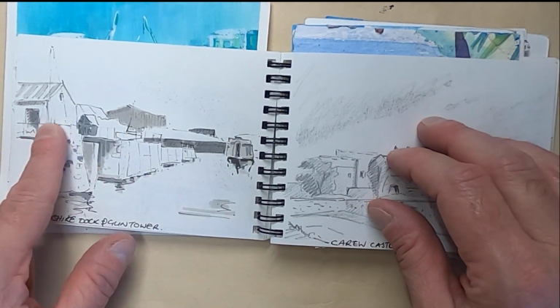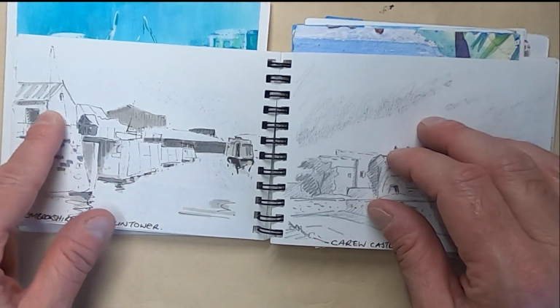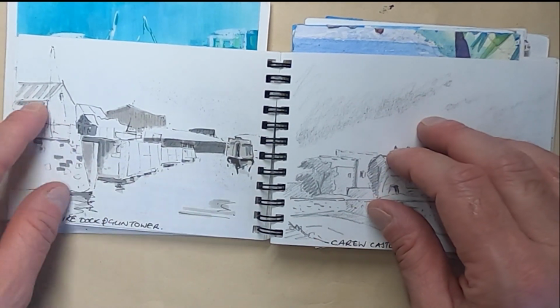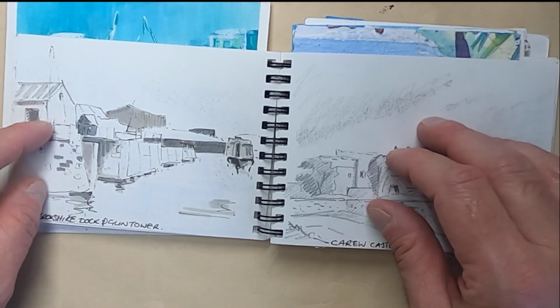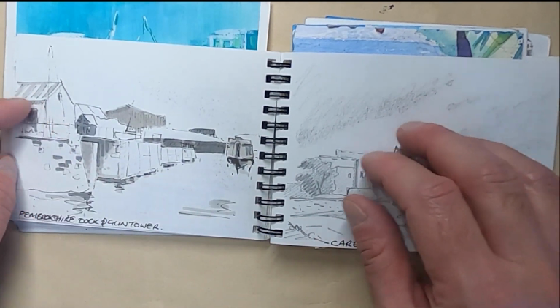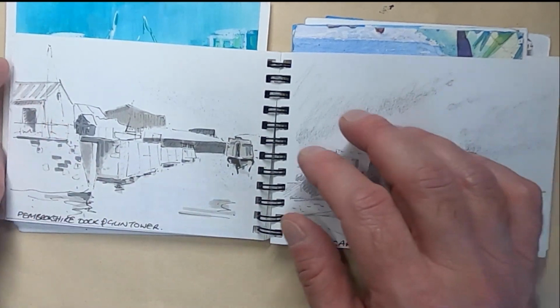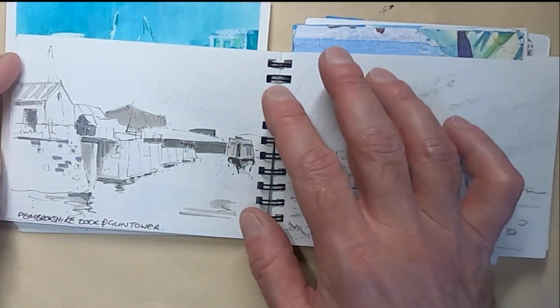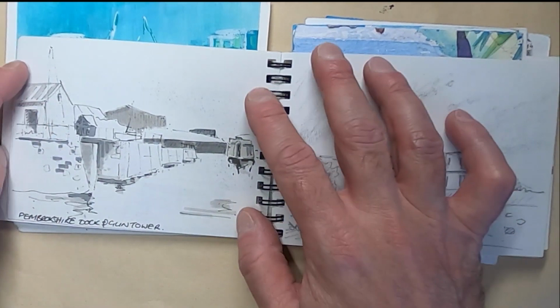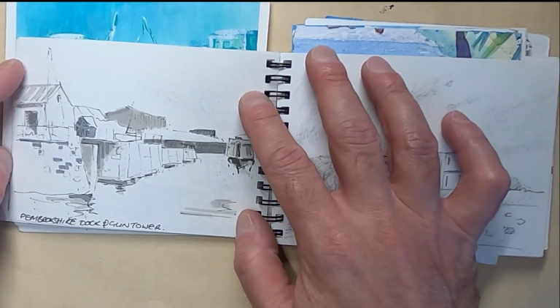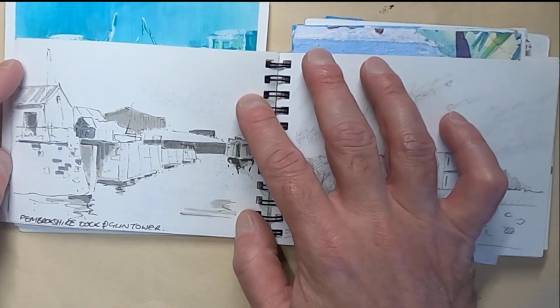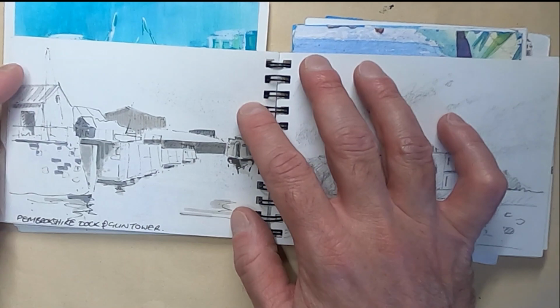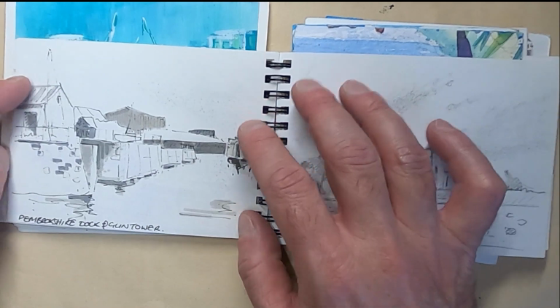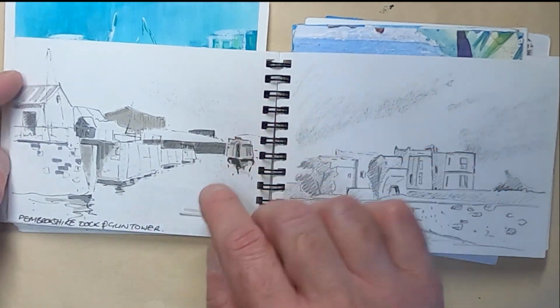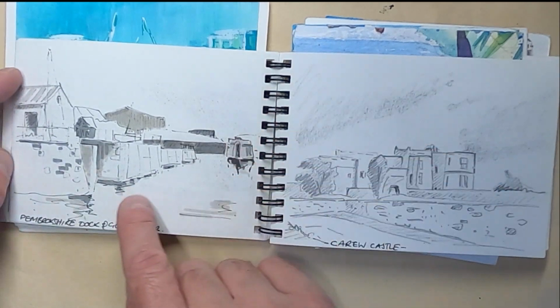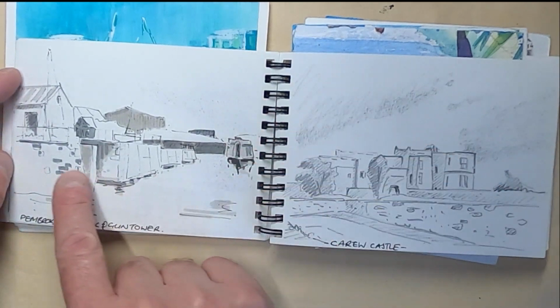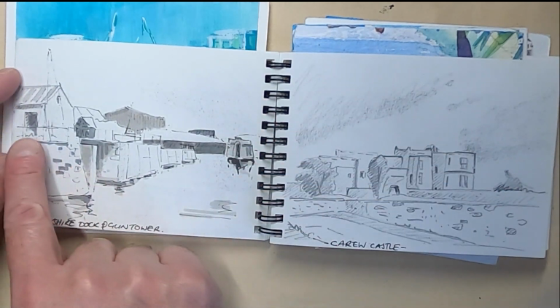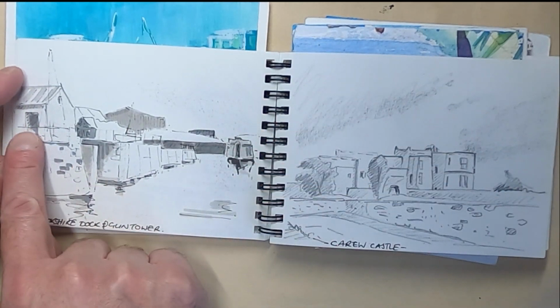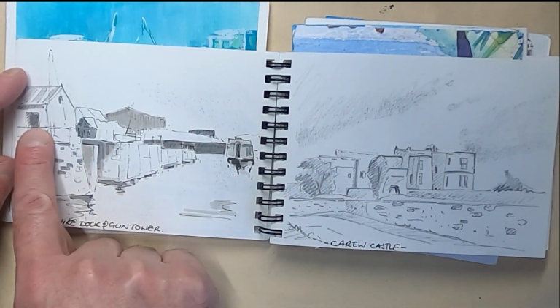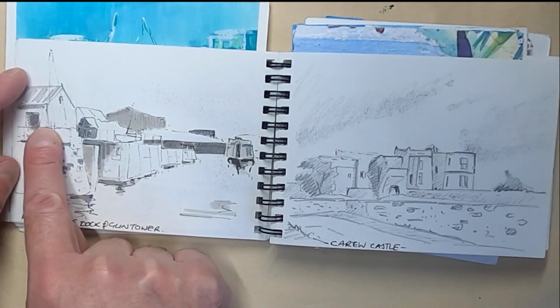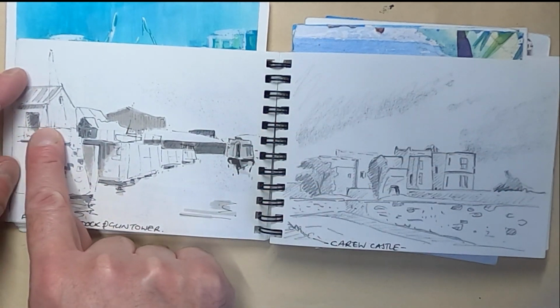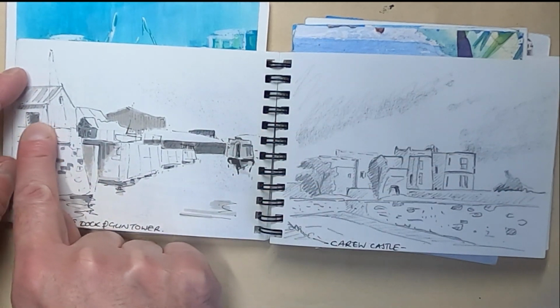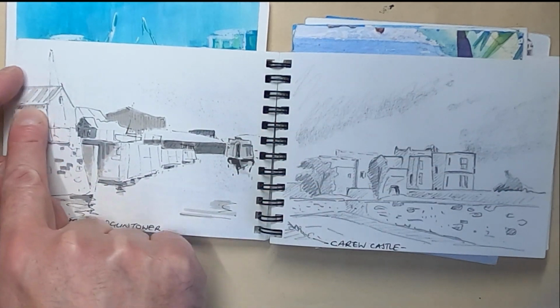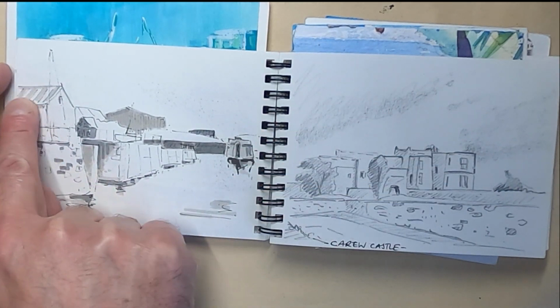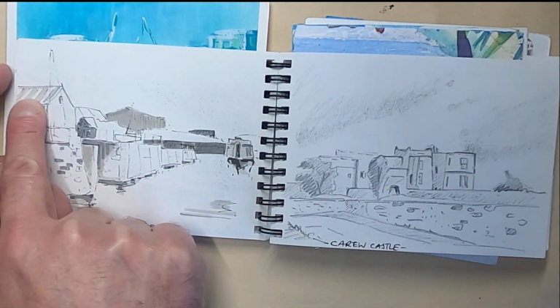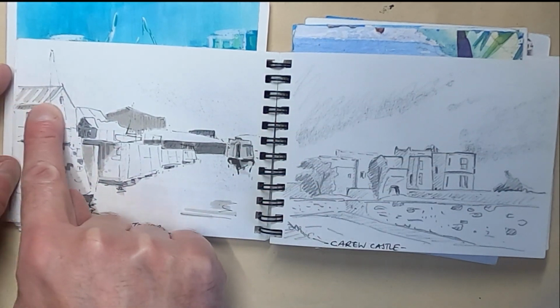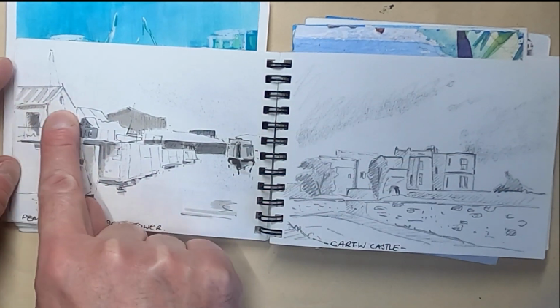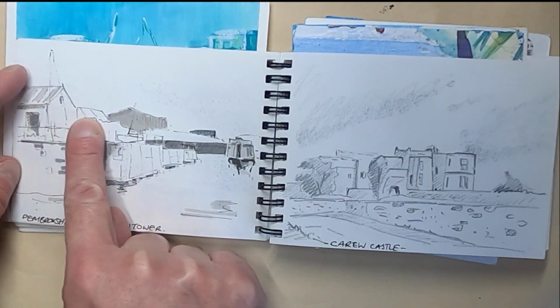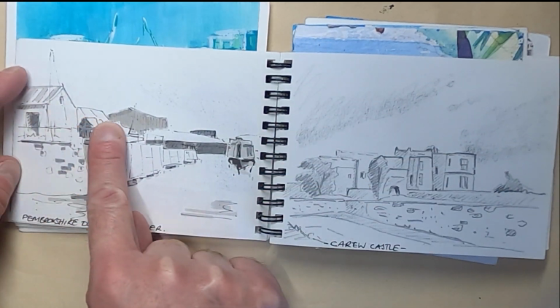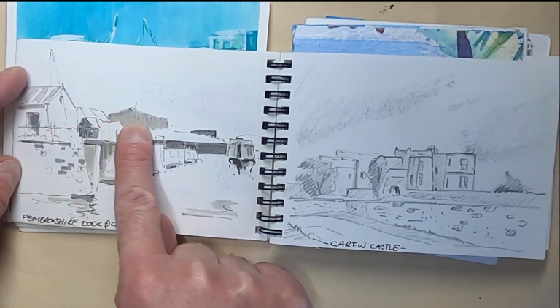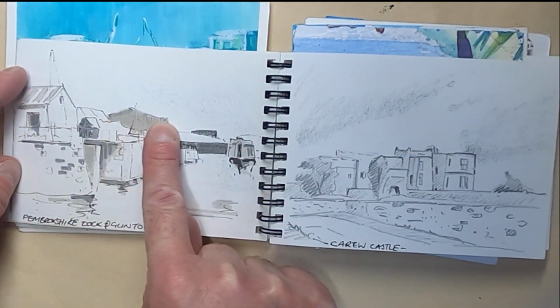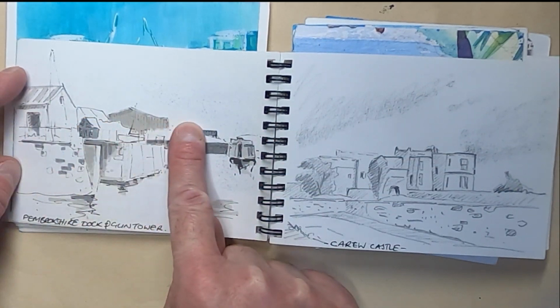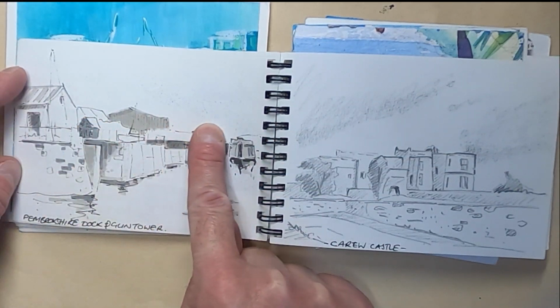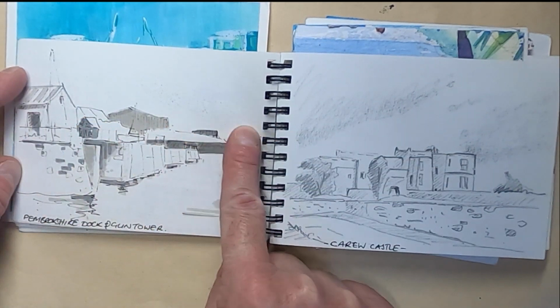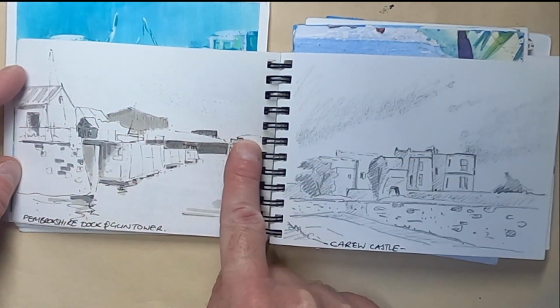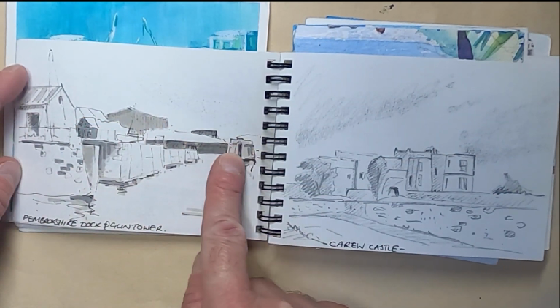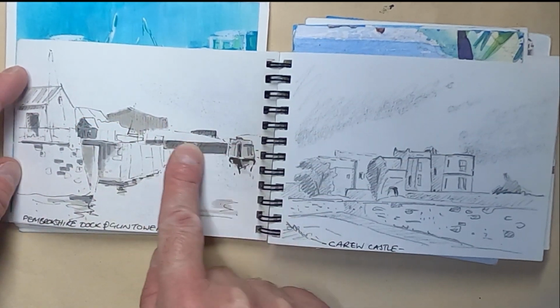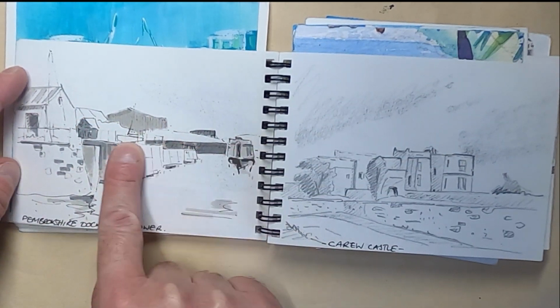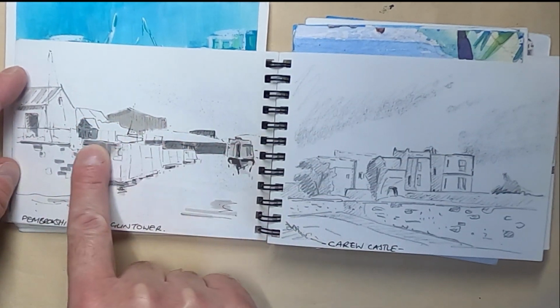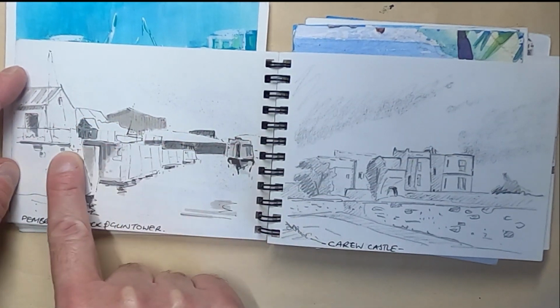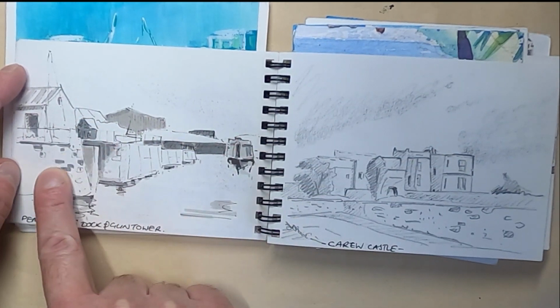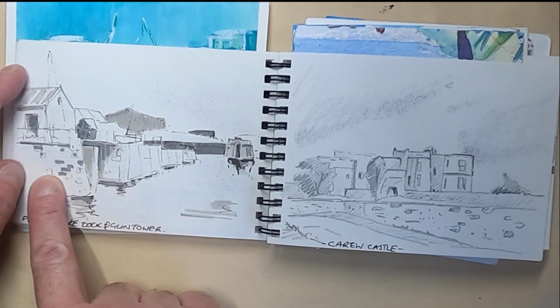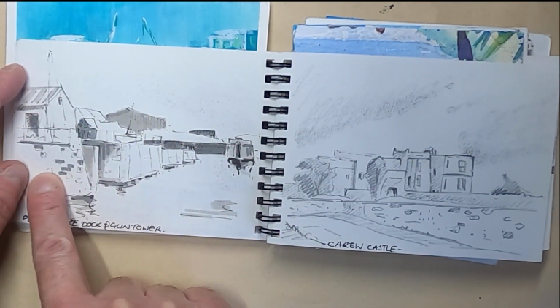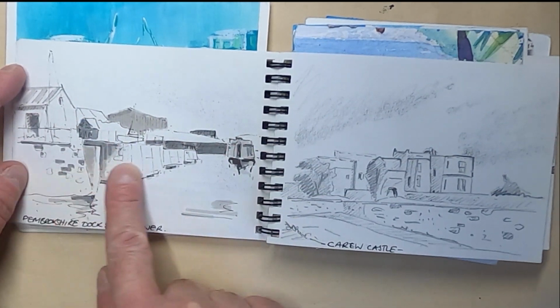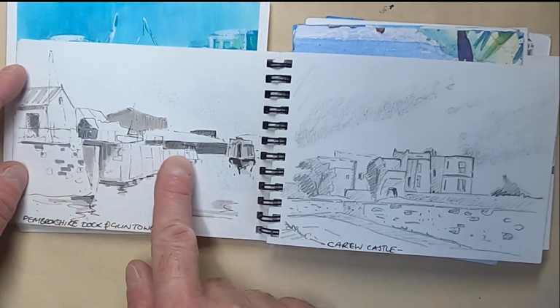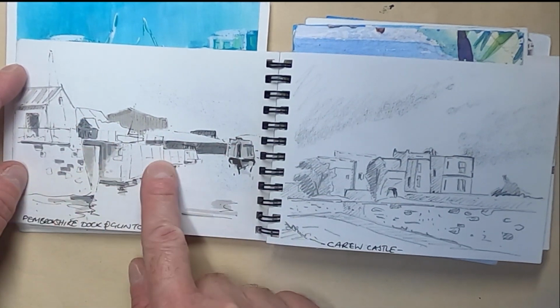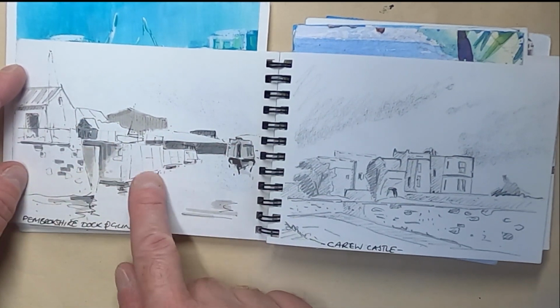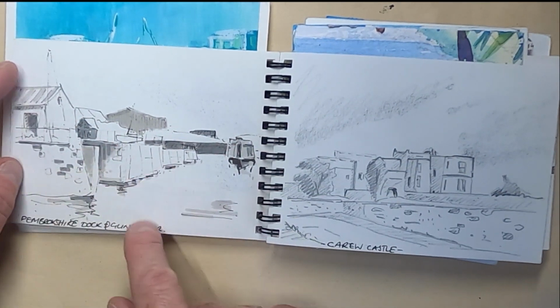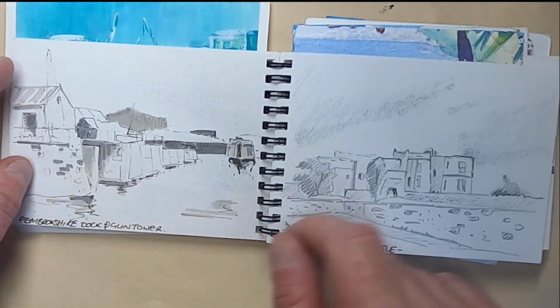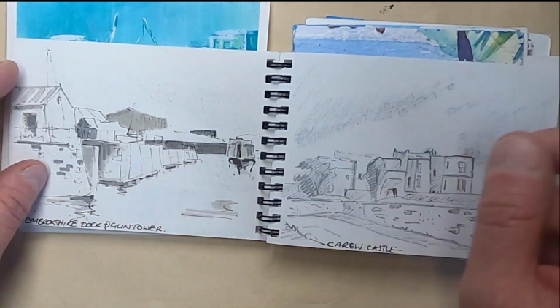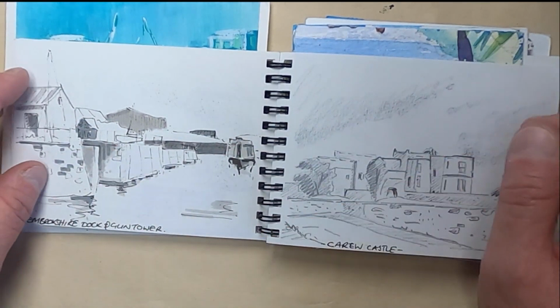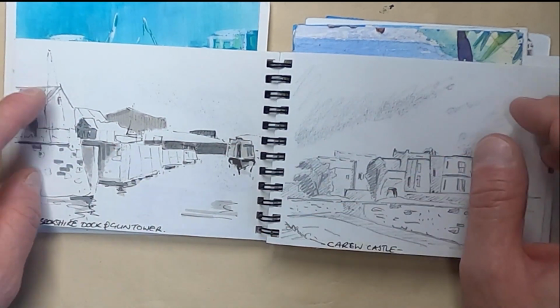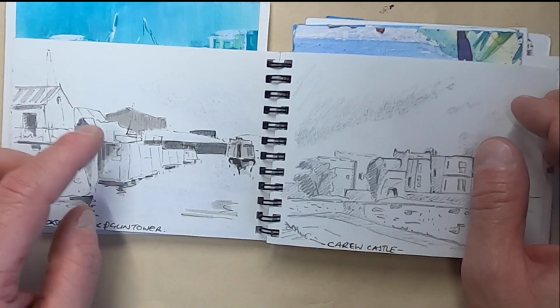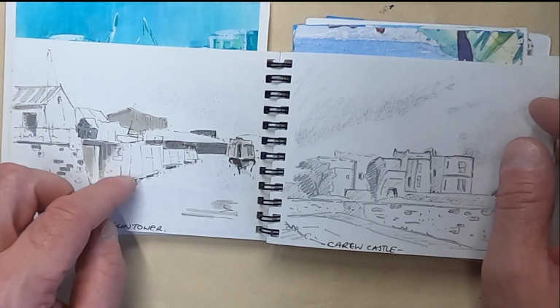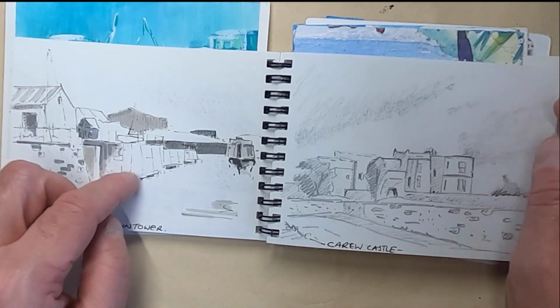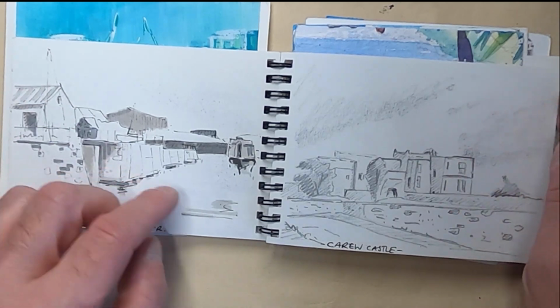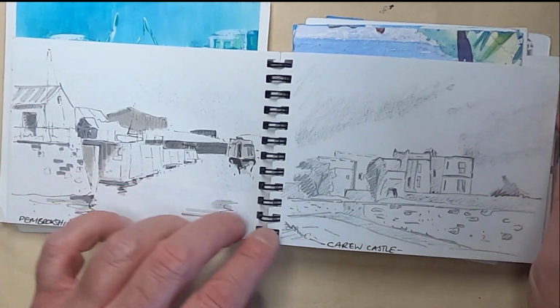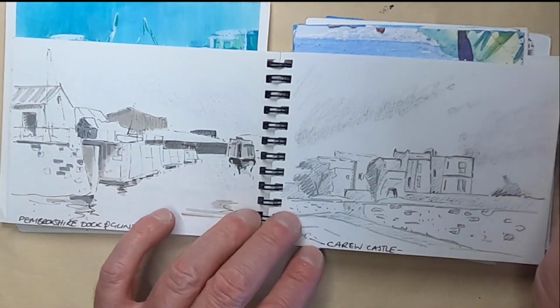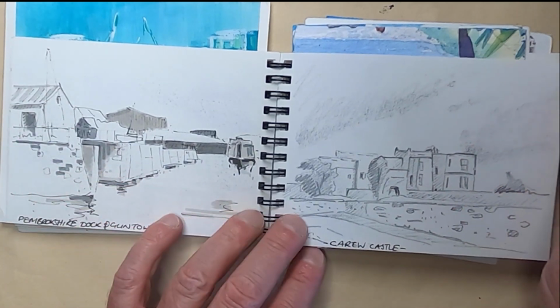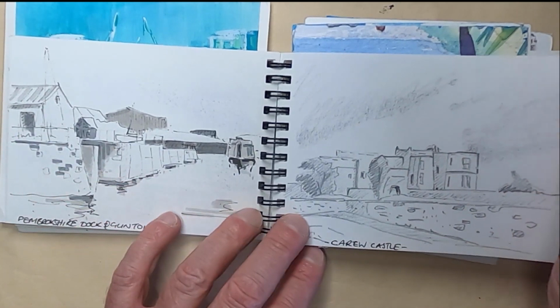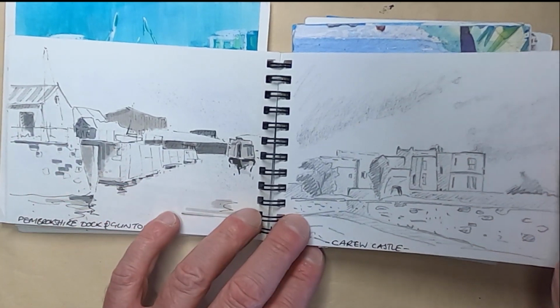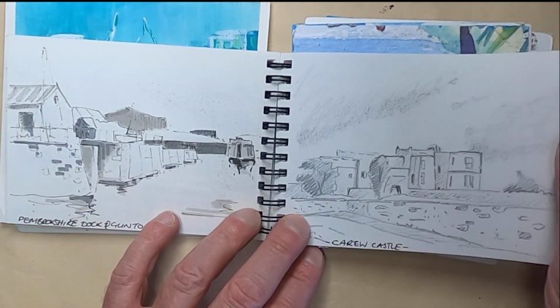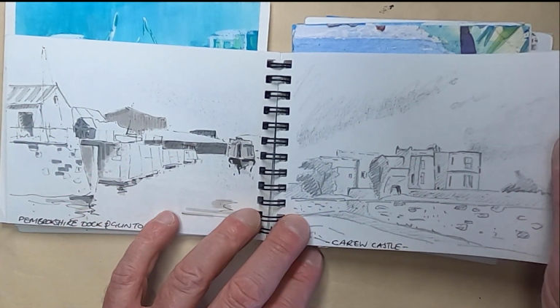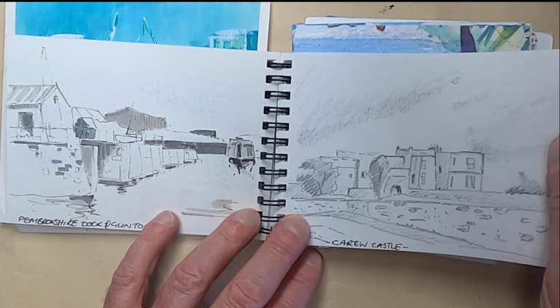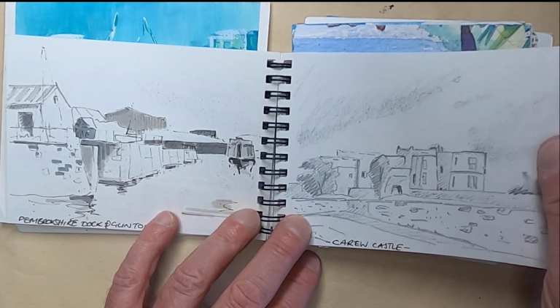I've done this as a collage — it's quite nice, the building structure through here. Again, I might develop that a bit further.